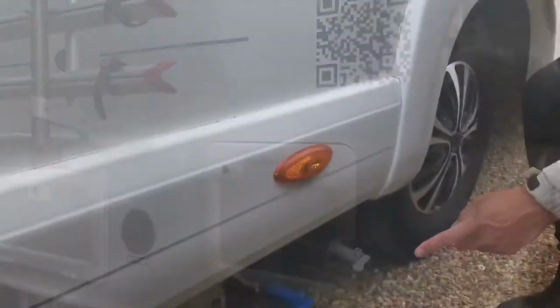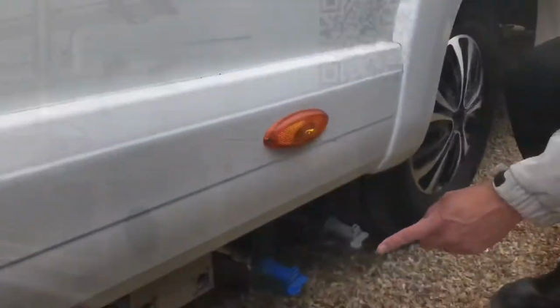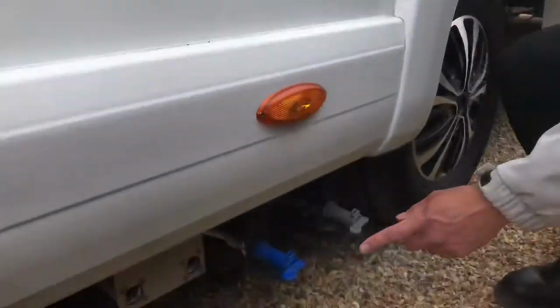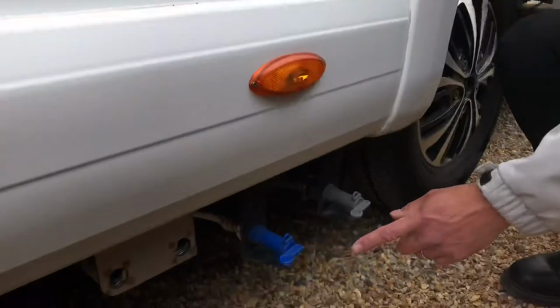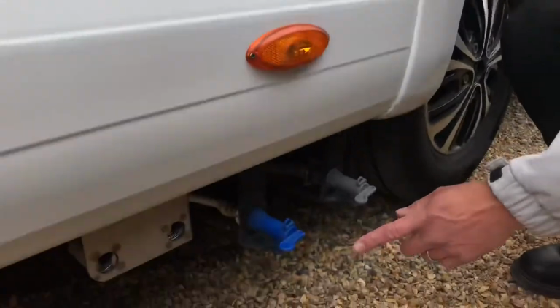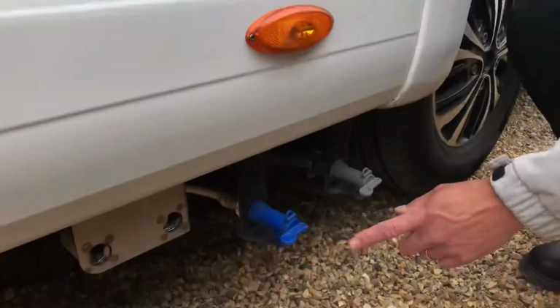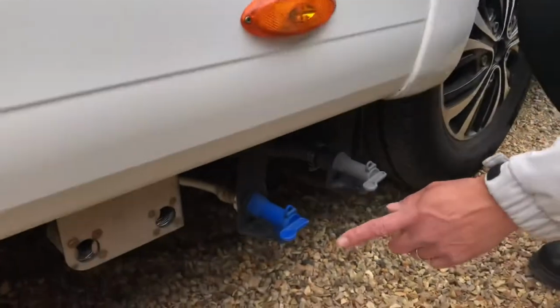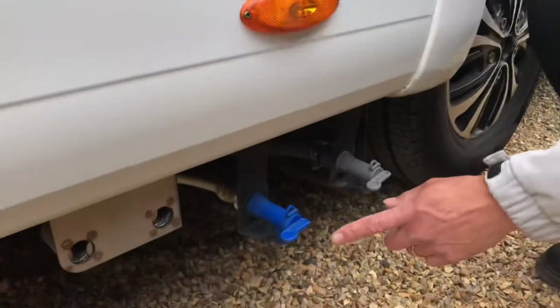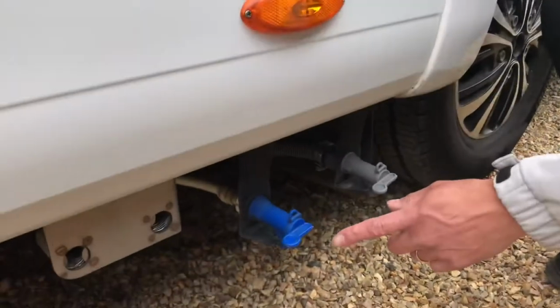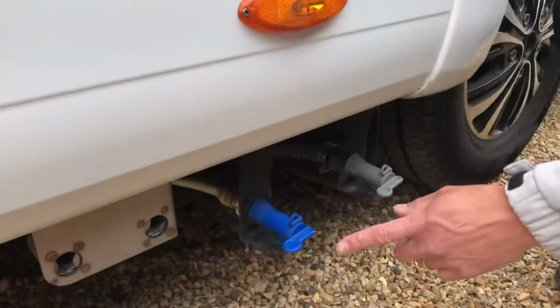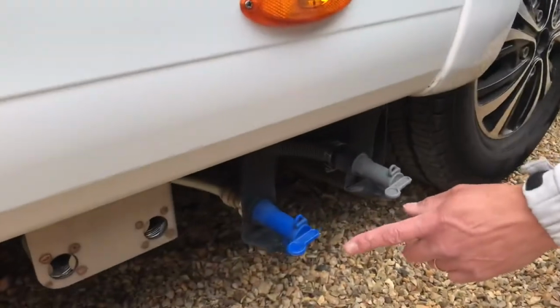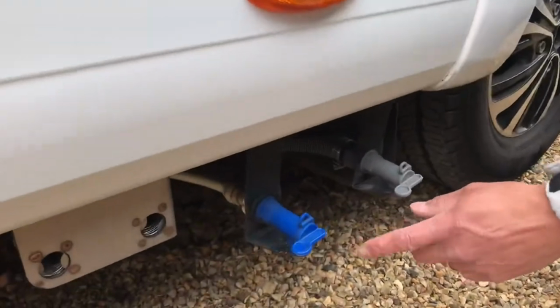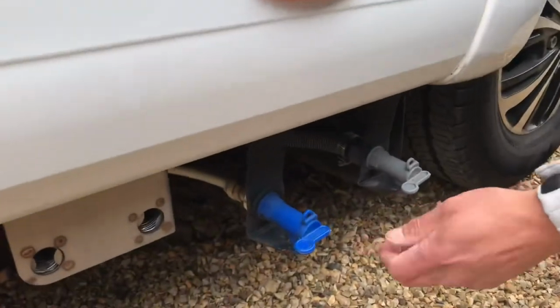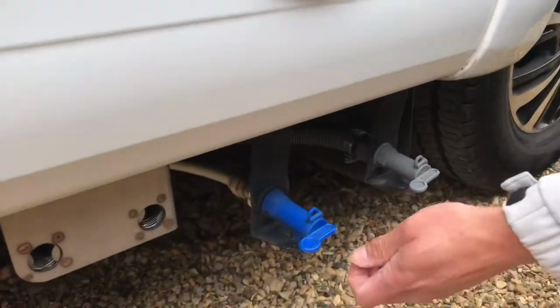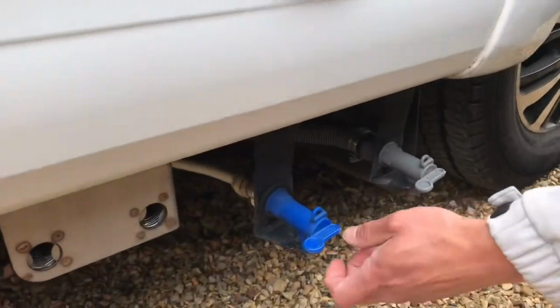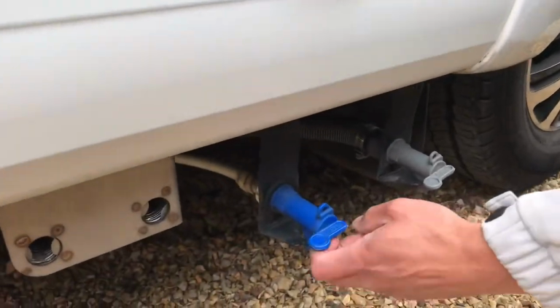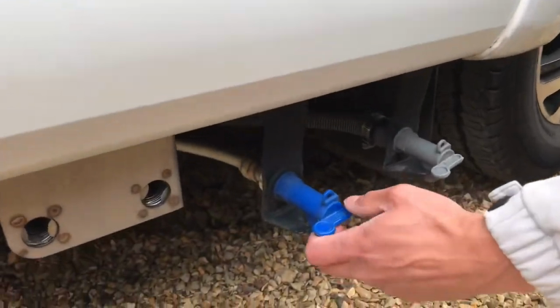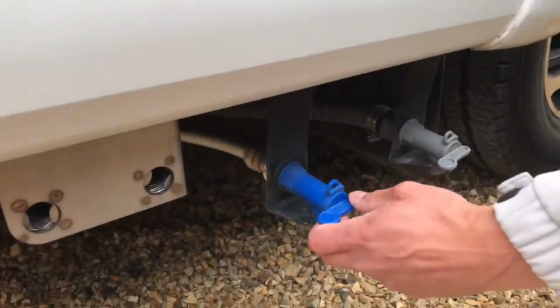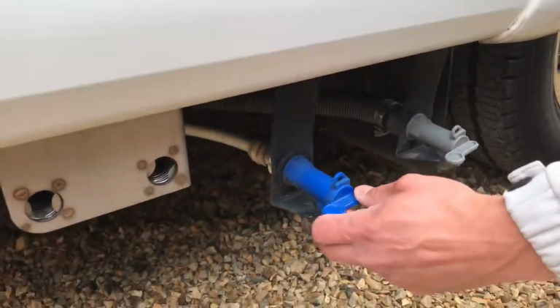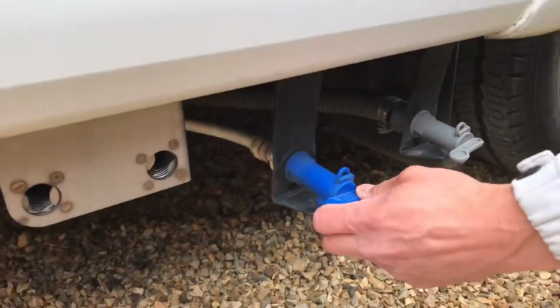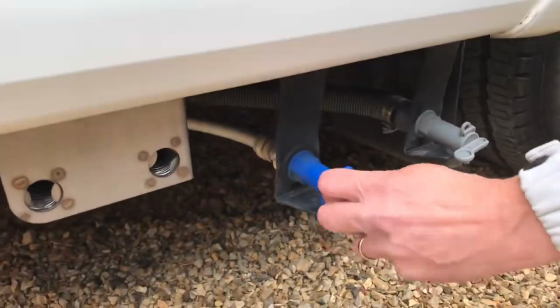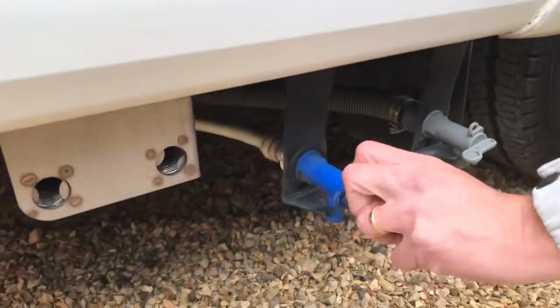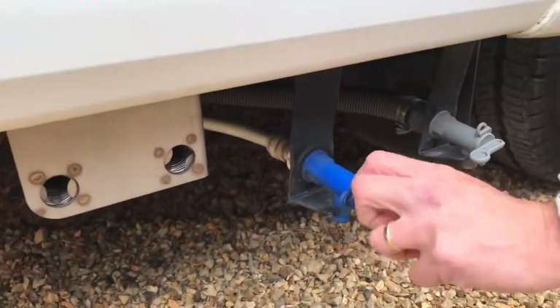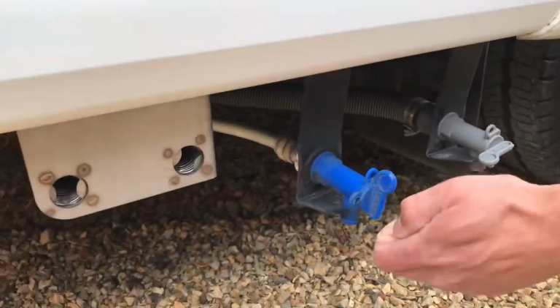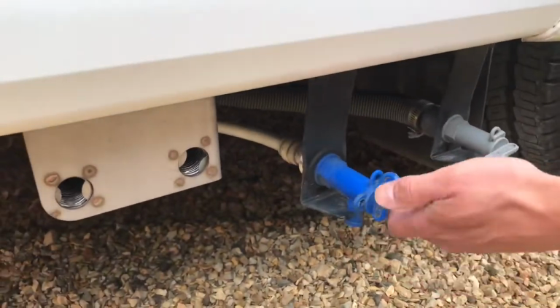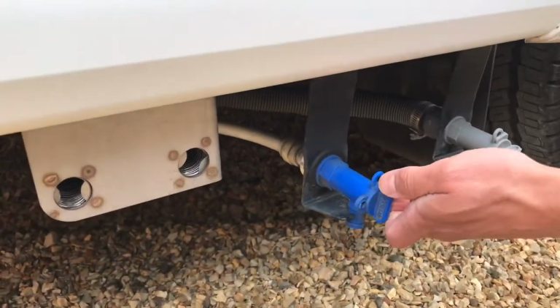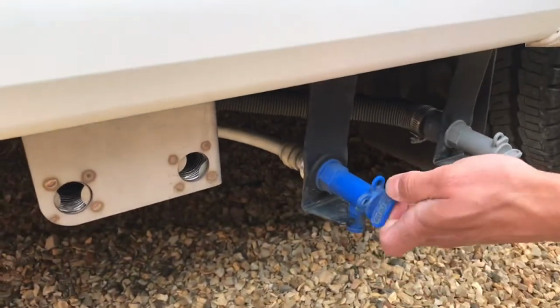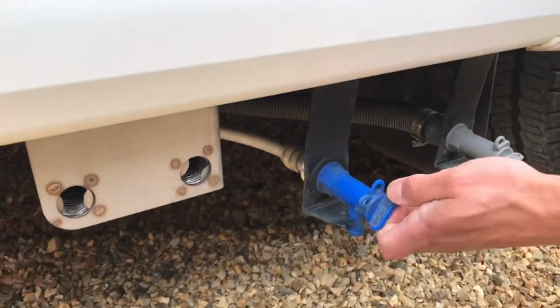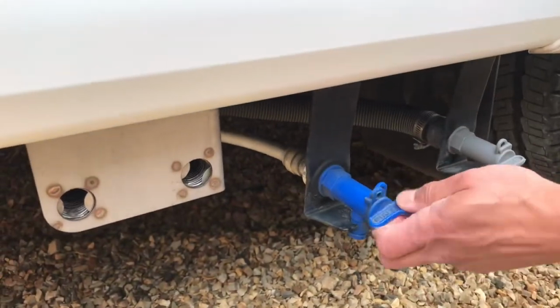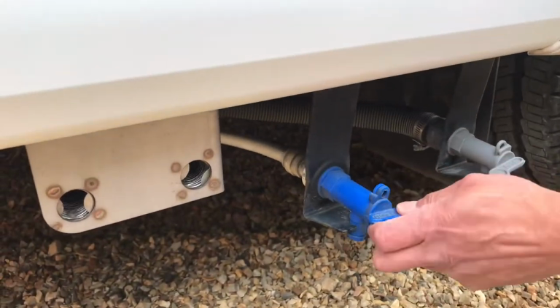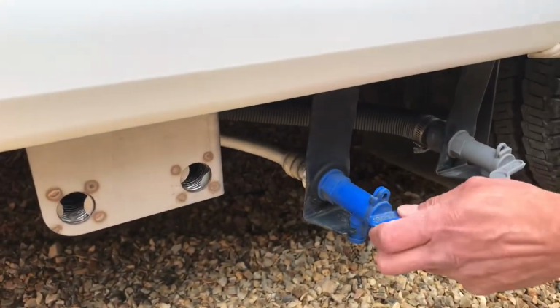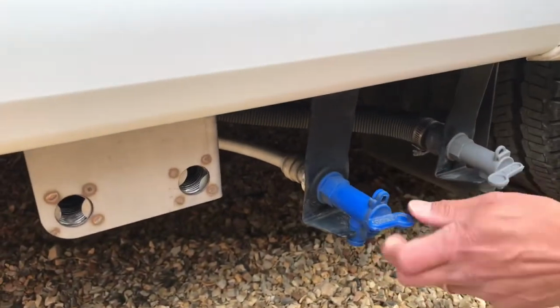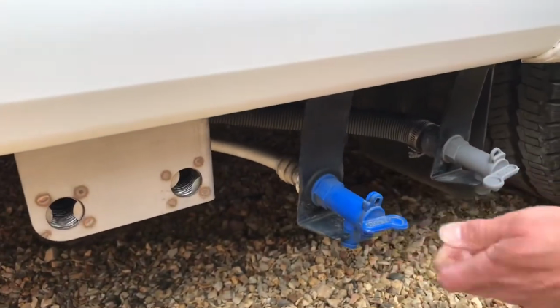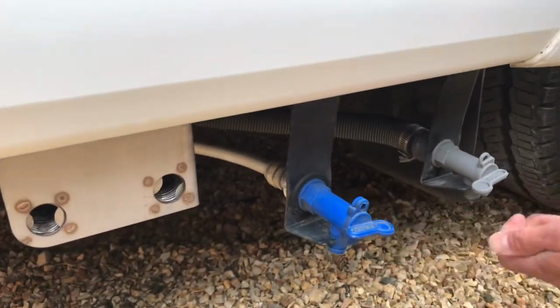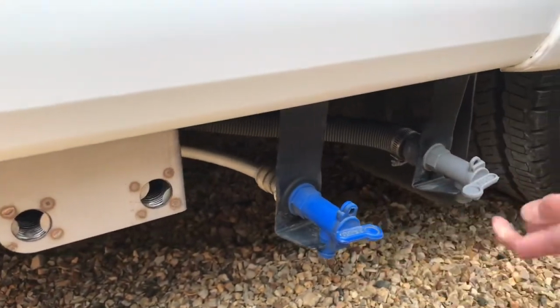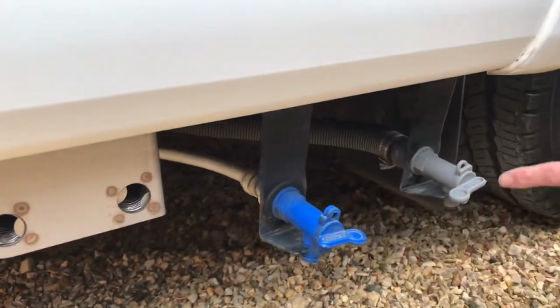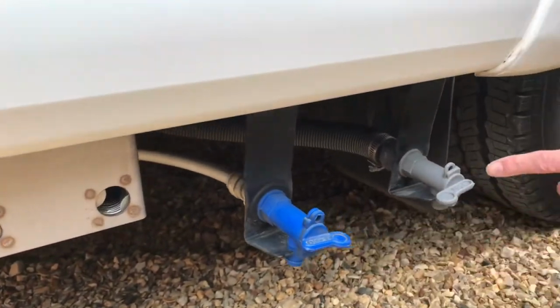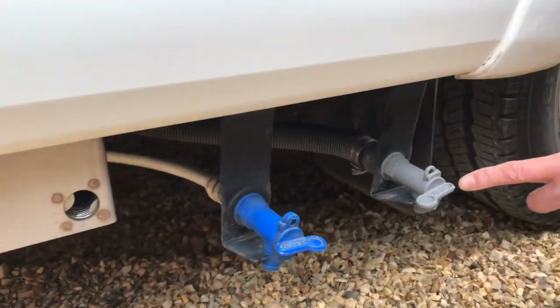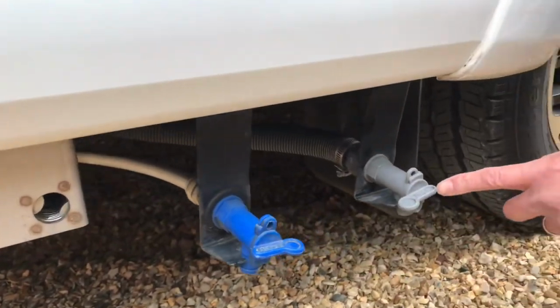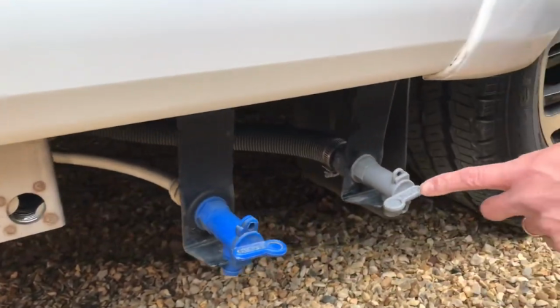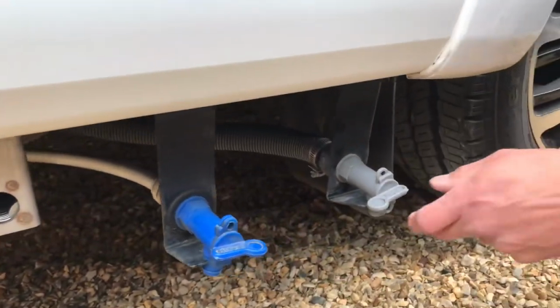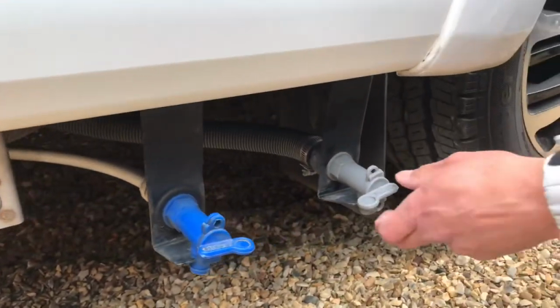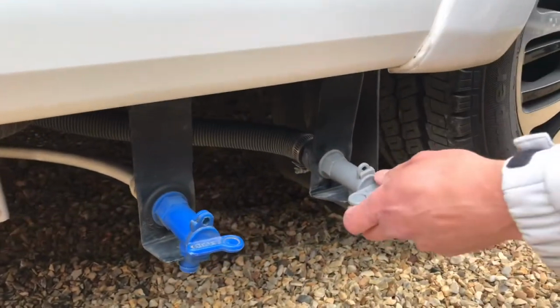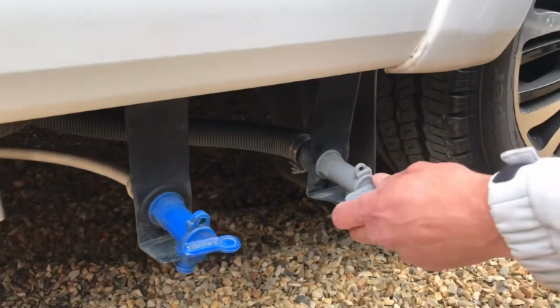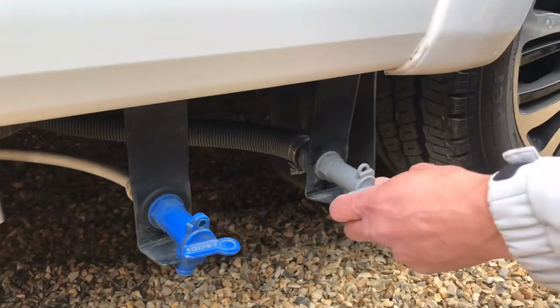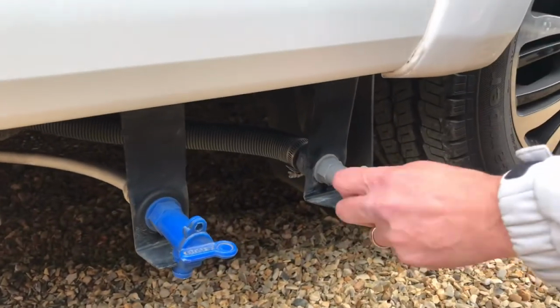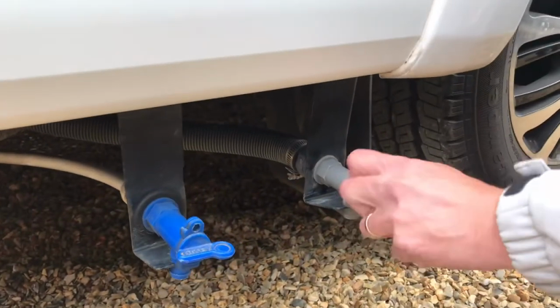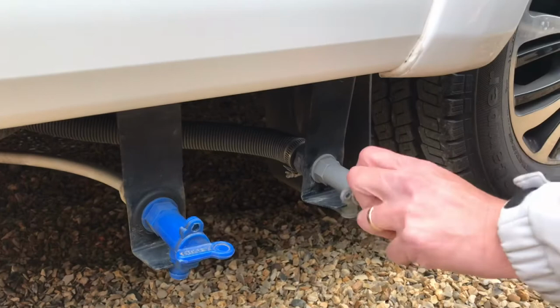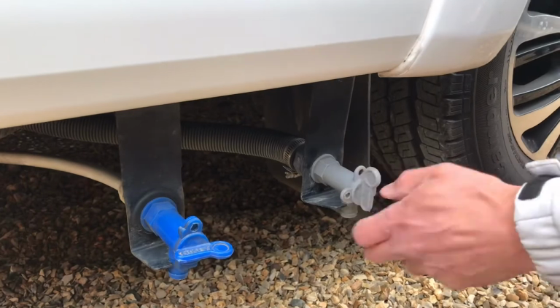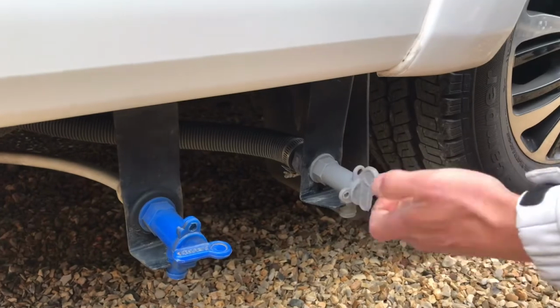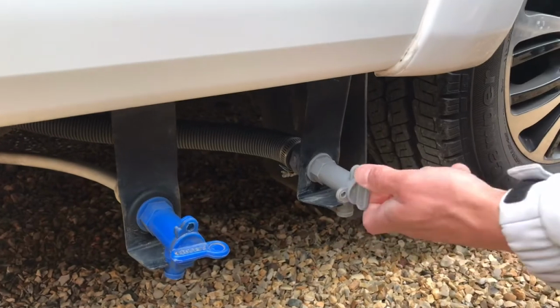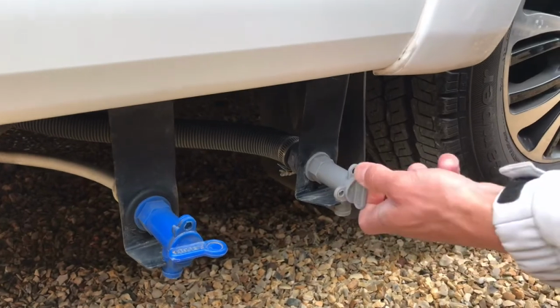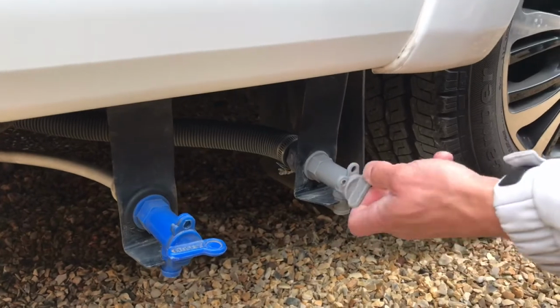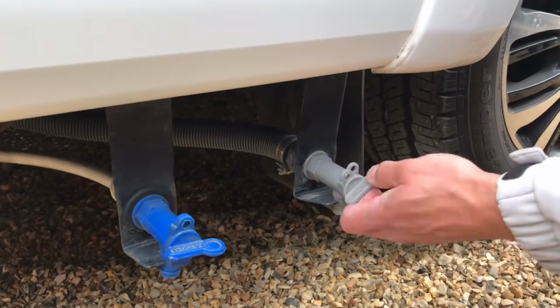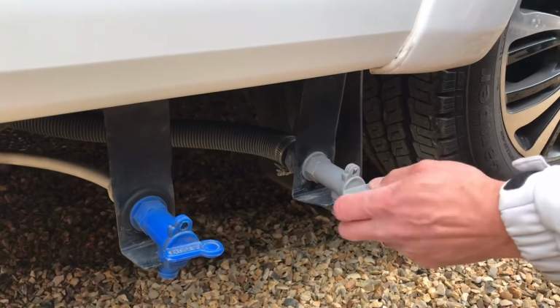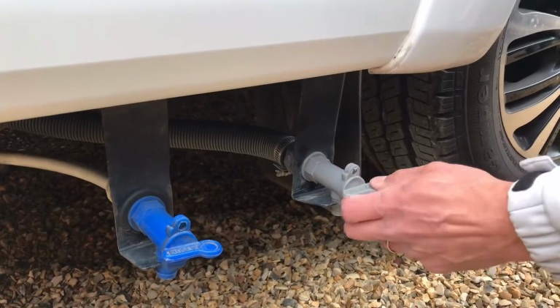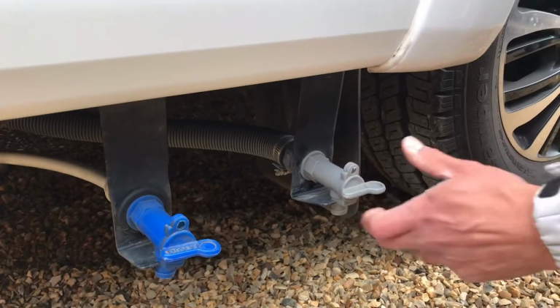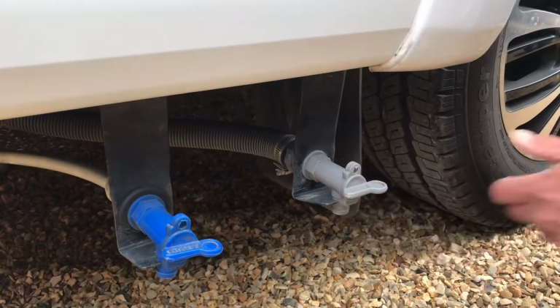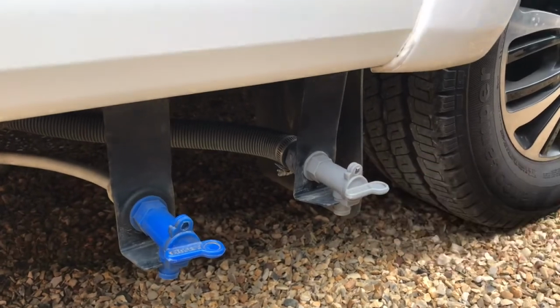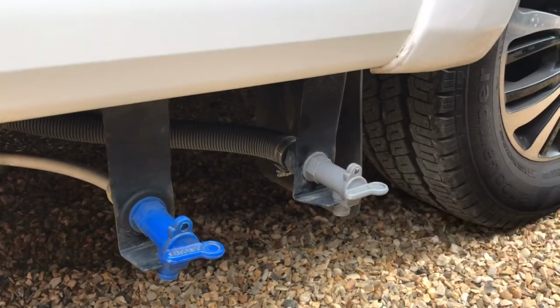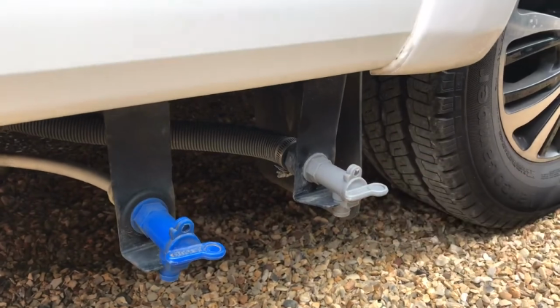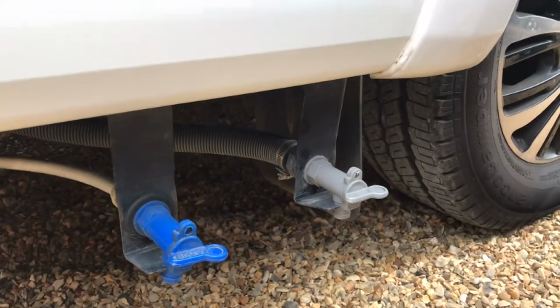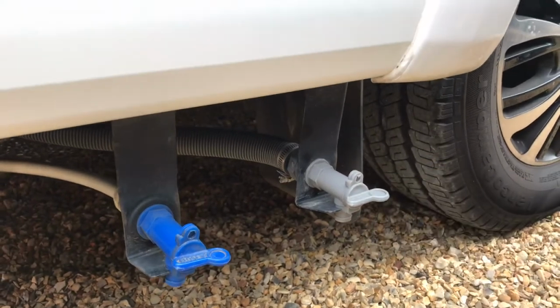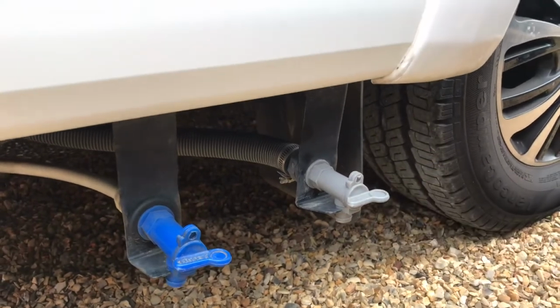Make sure these drain taps at the bottom of the motorhome are closed when you're using it. You can also drain the grey waste tank and the fresh water tank using these taps.